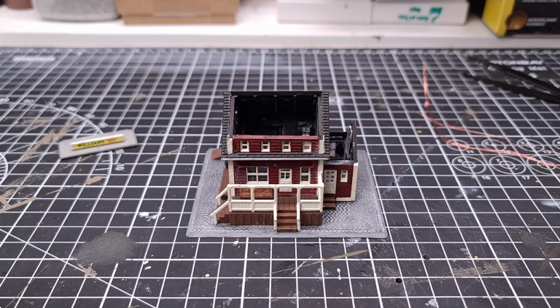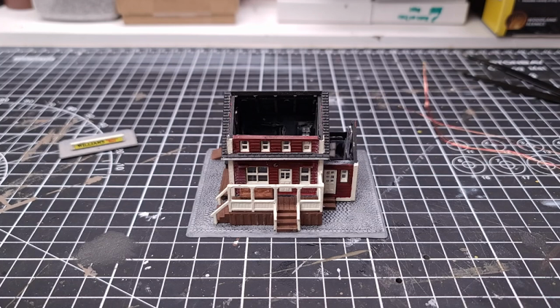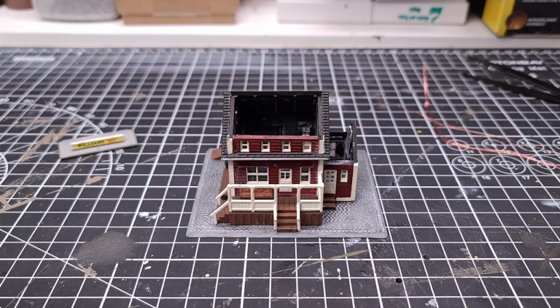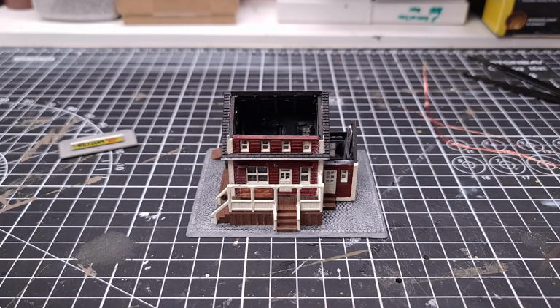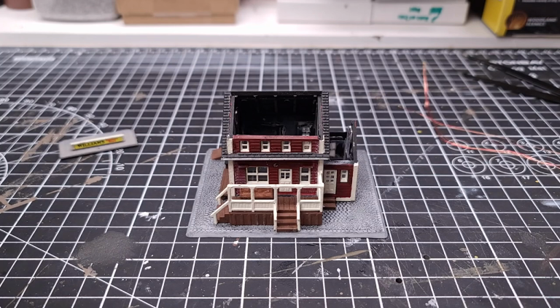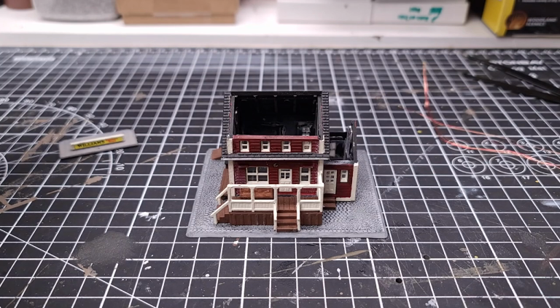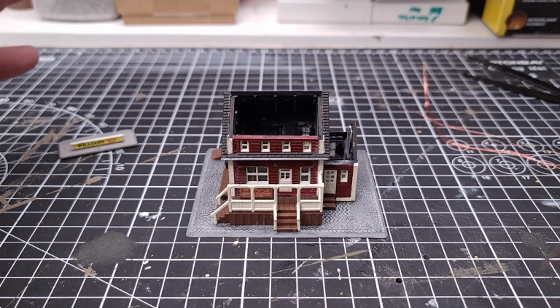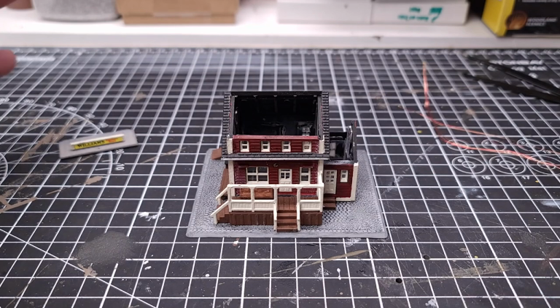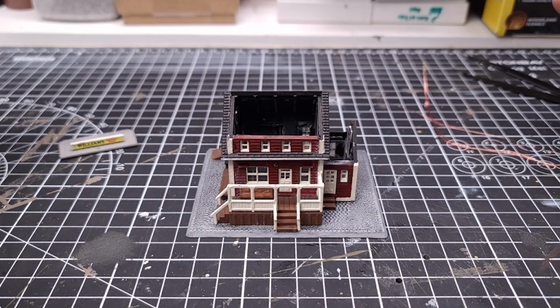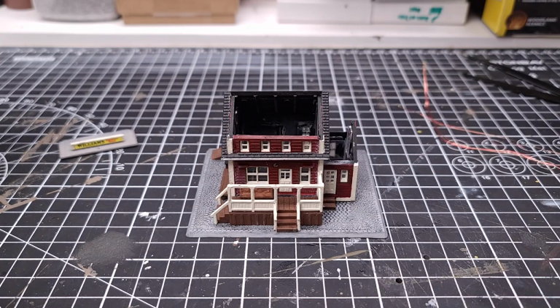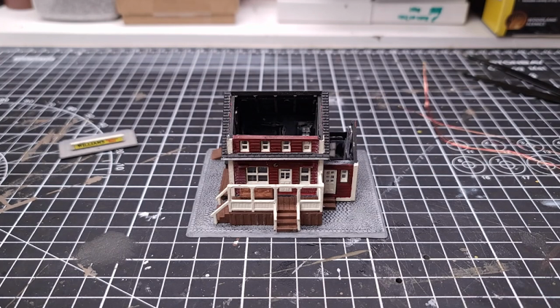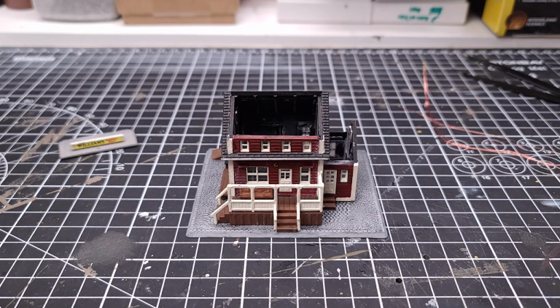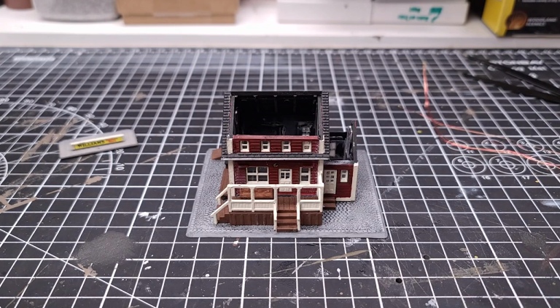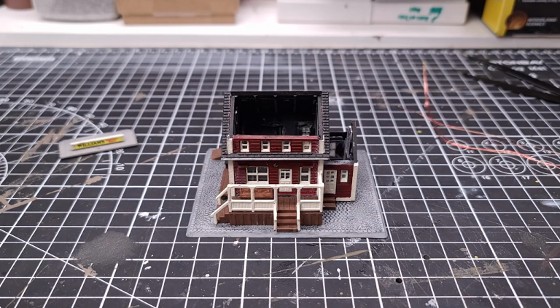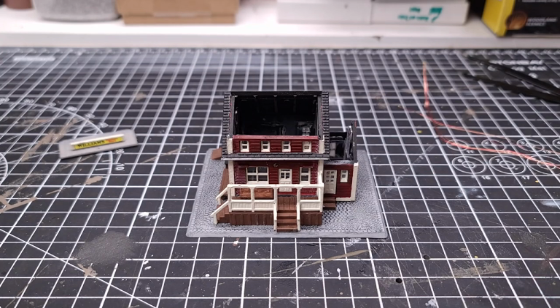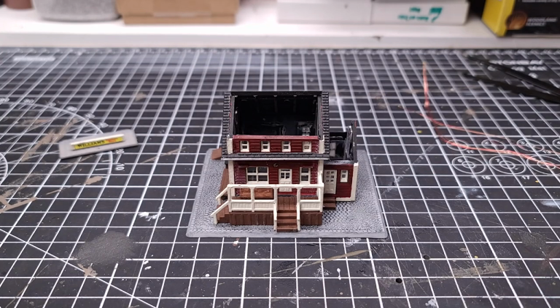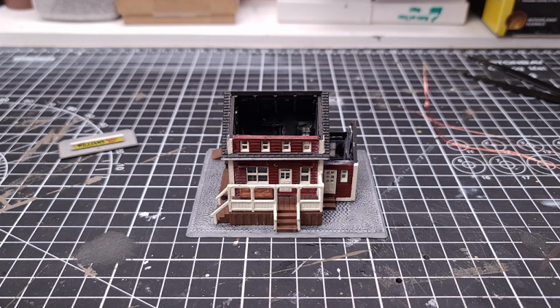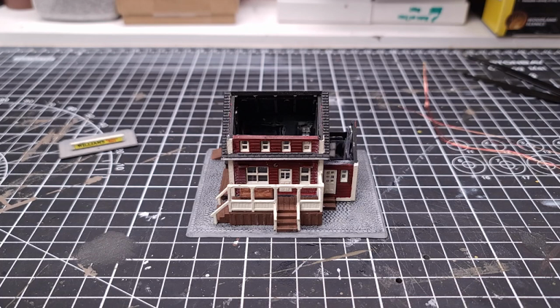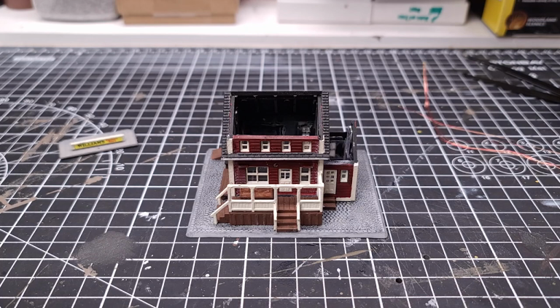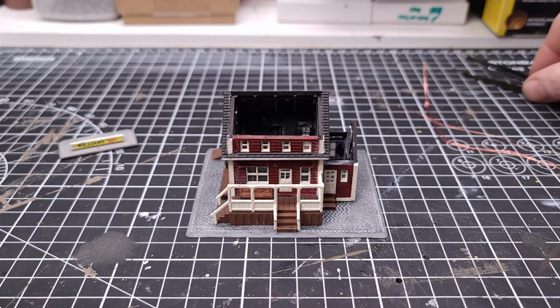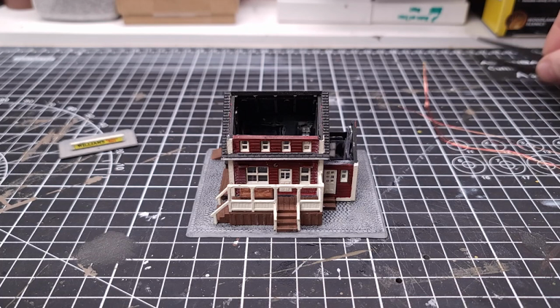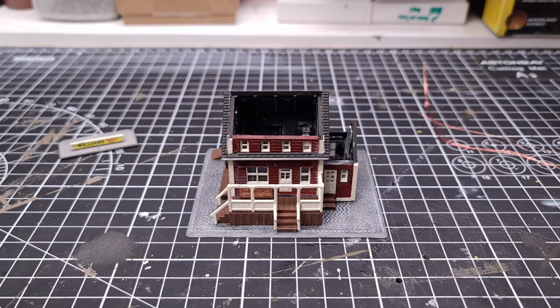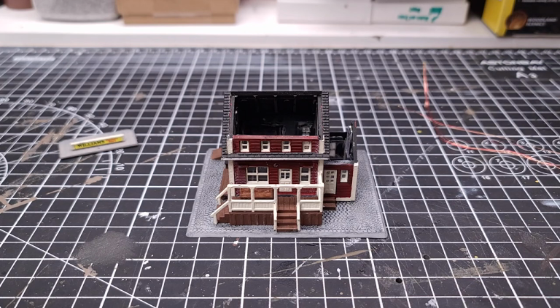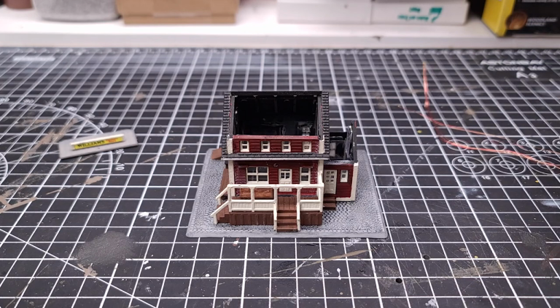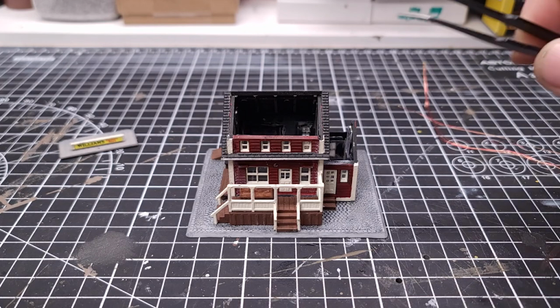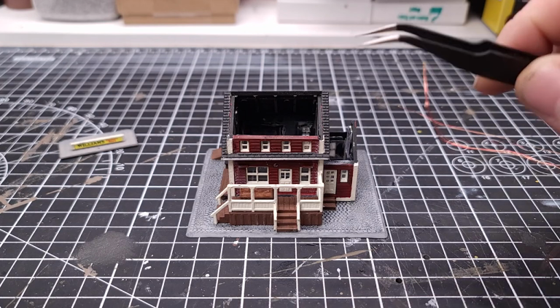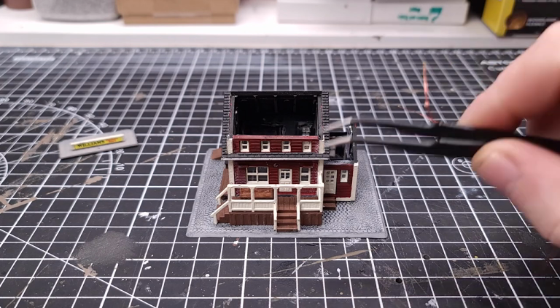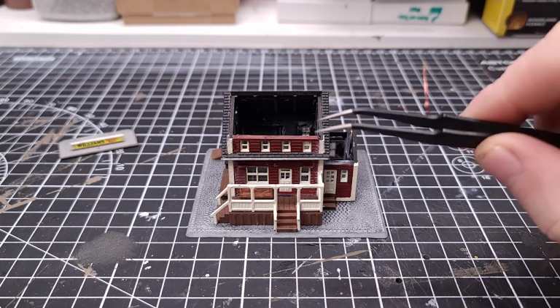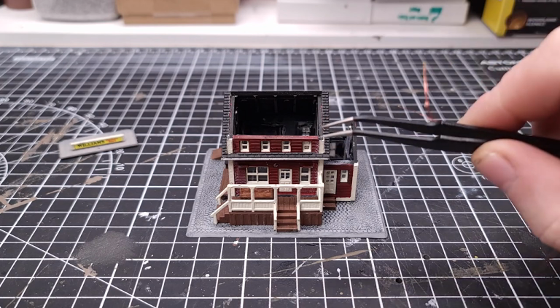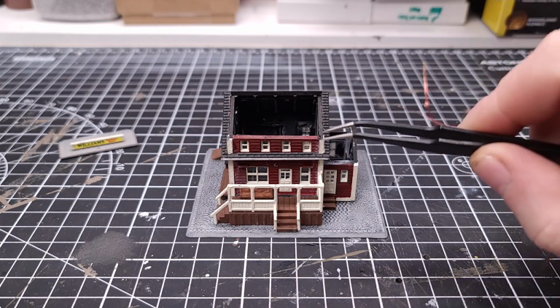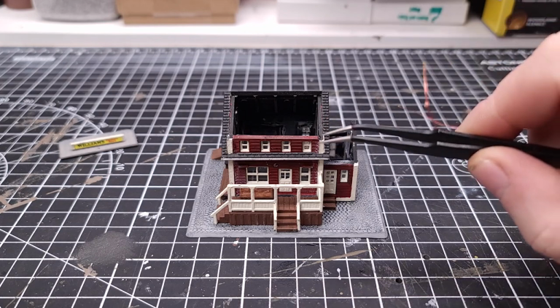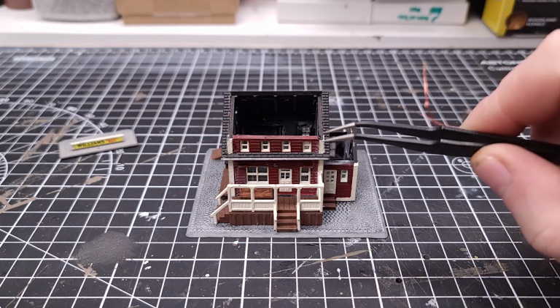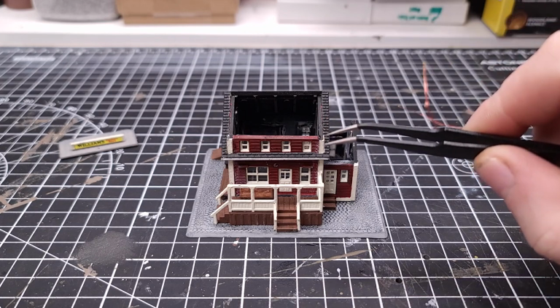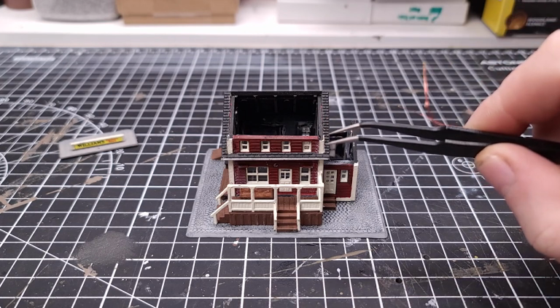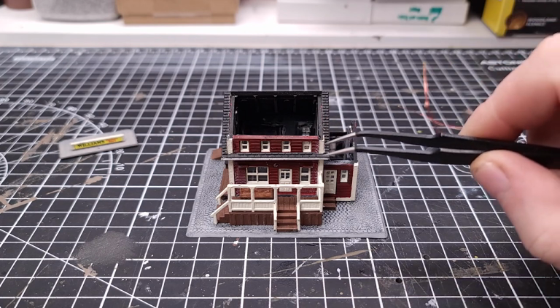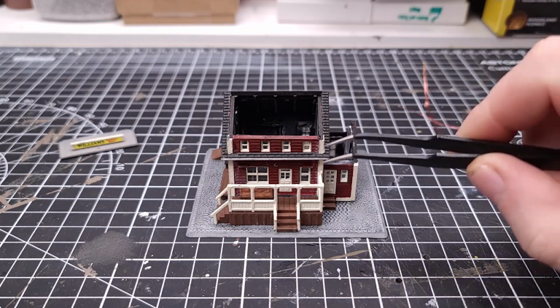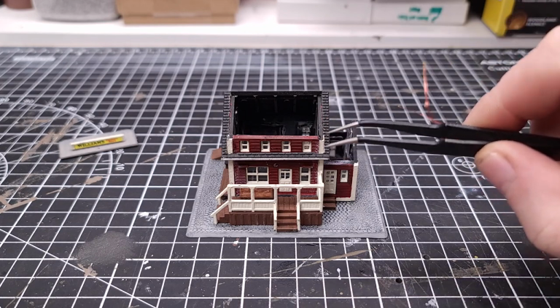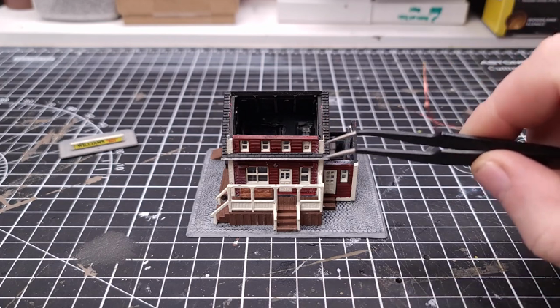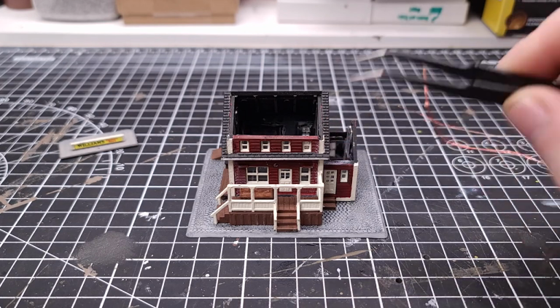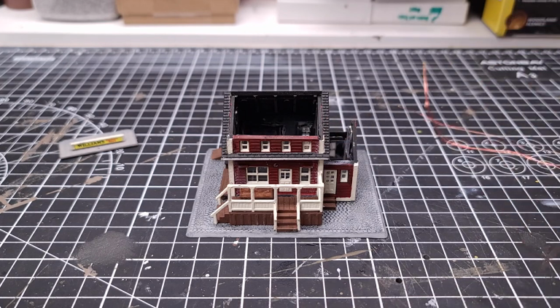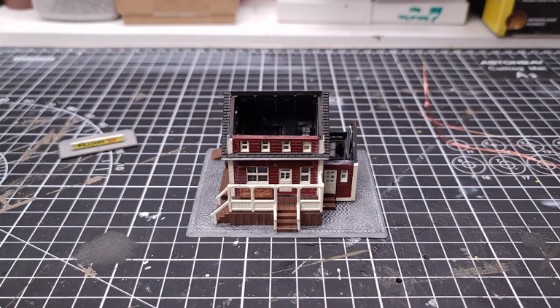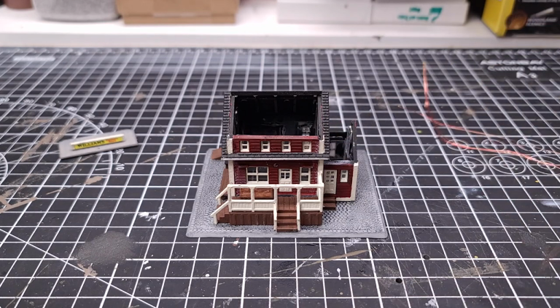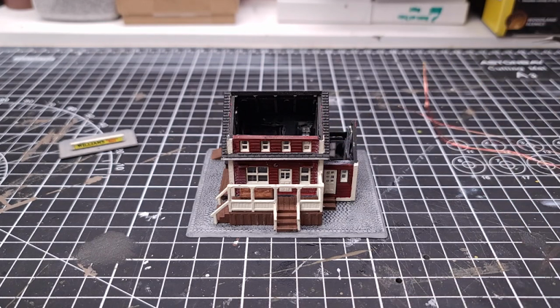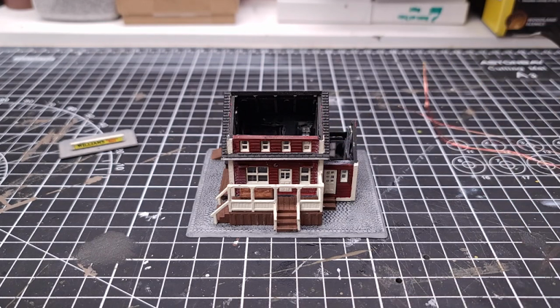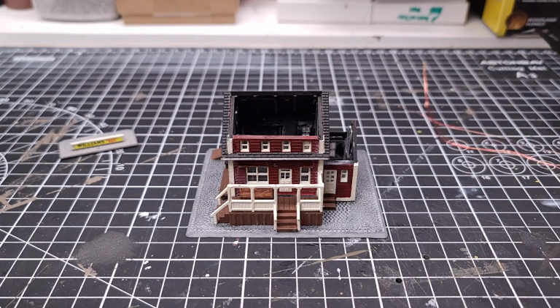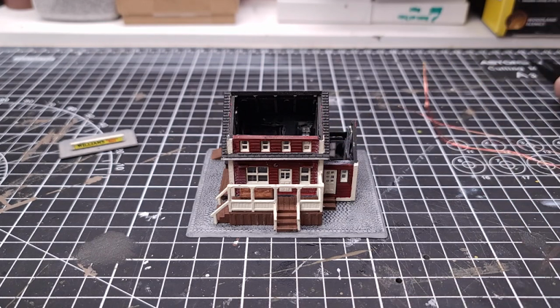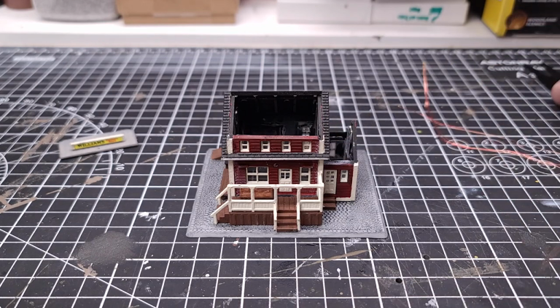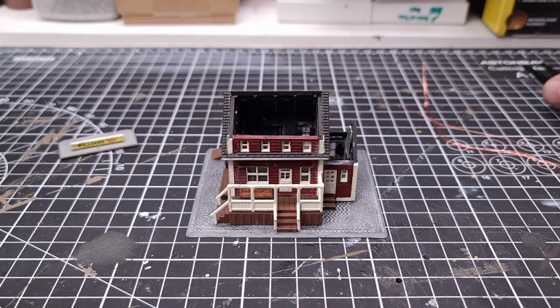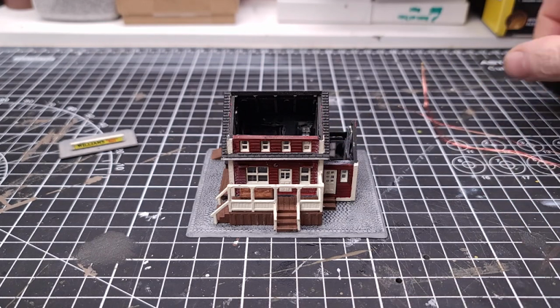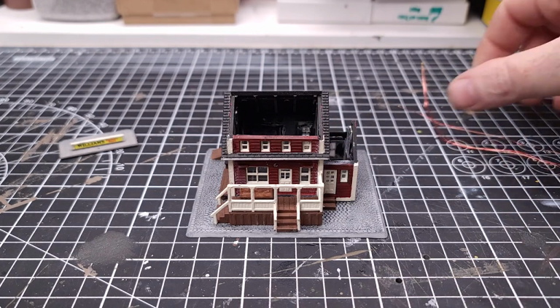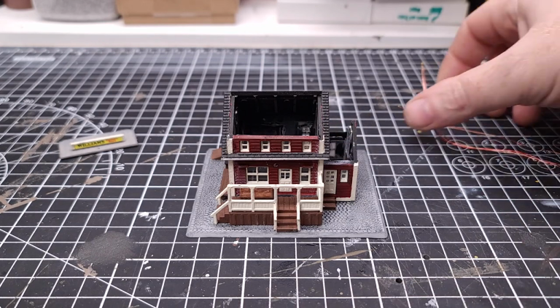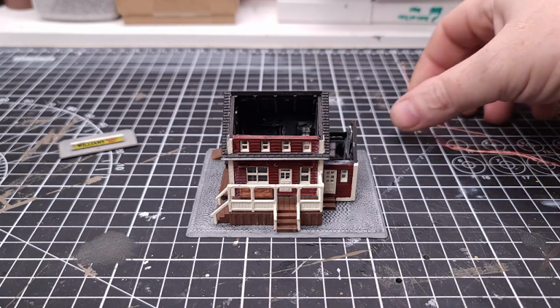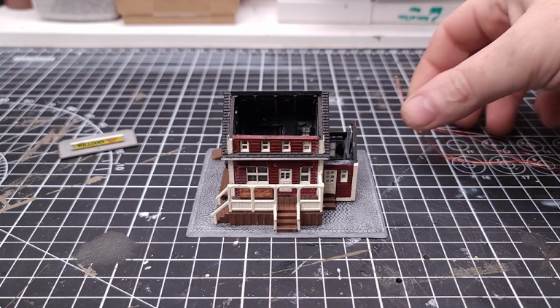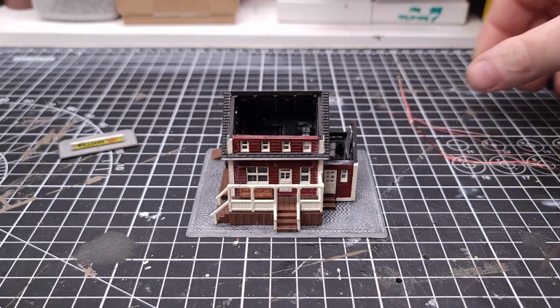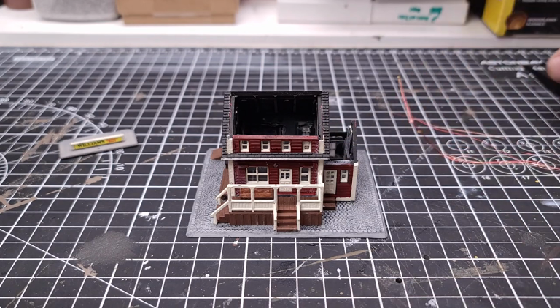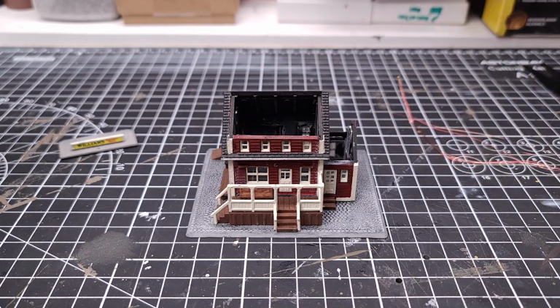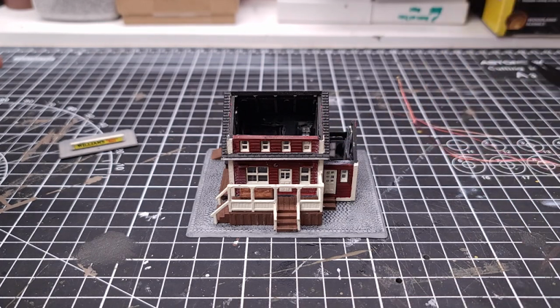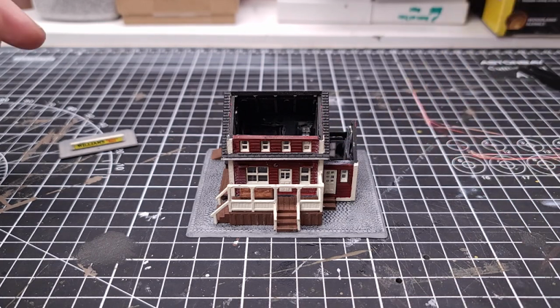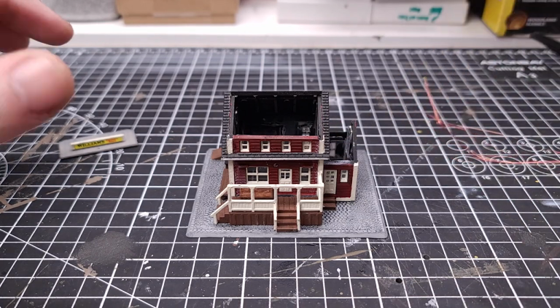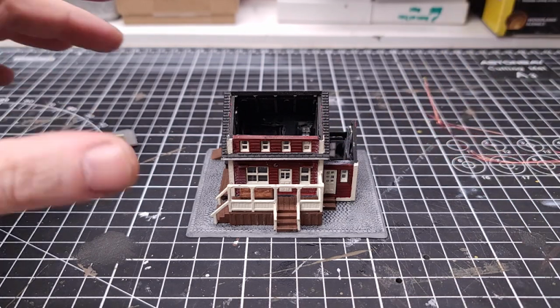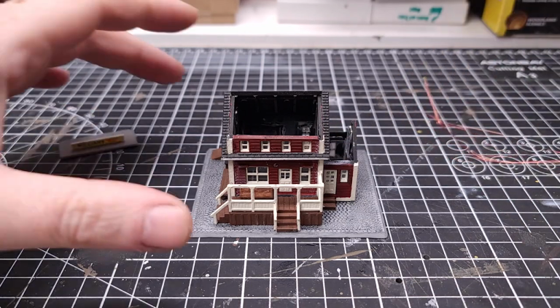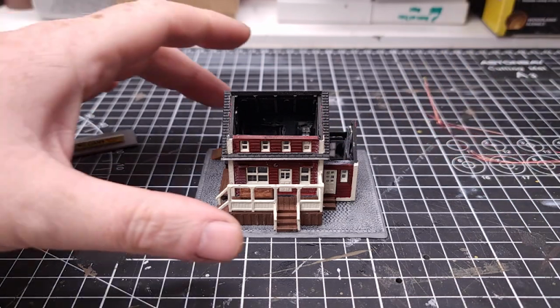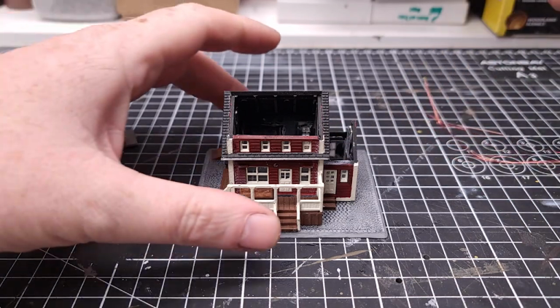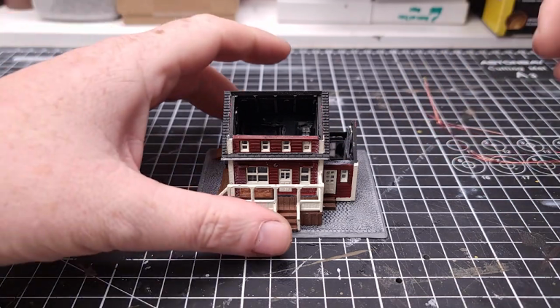Hey everybody, welcome back to my channel. Tonight we're going to be adding lights to the country store. We're going to put four lights in it.